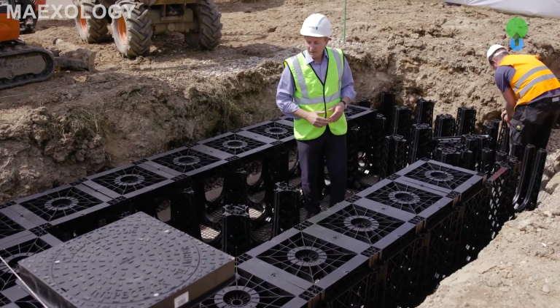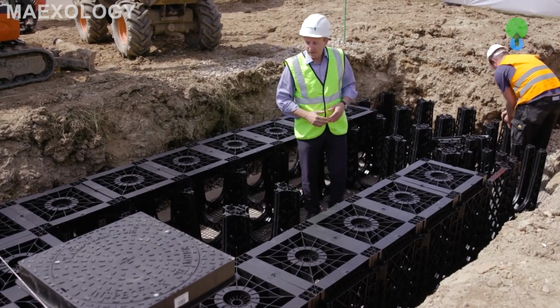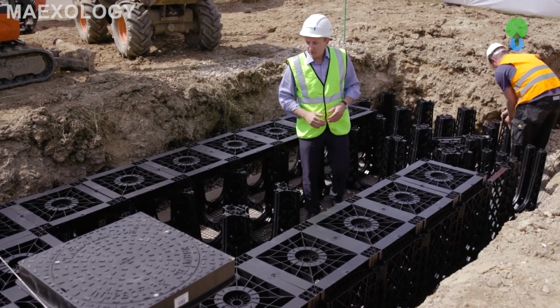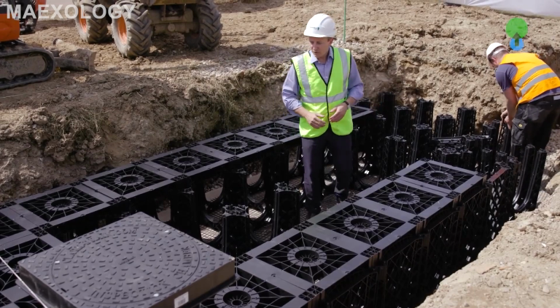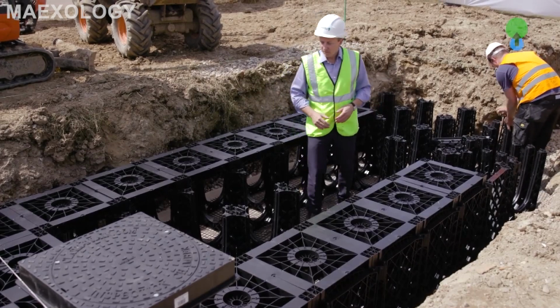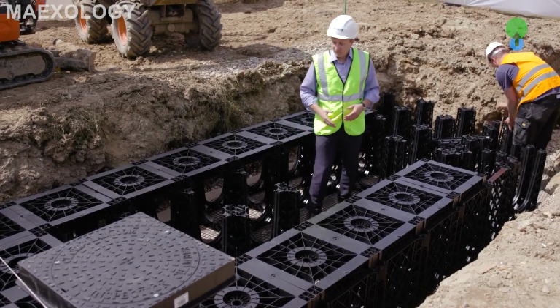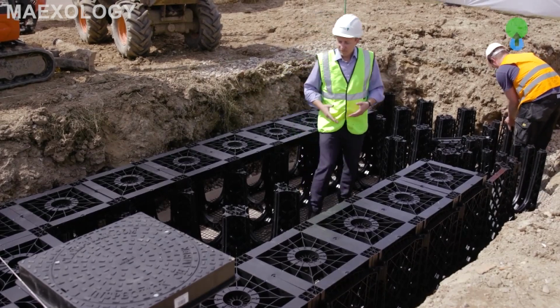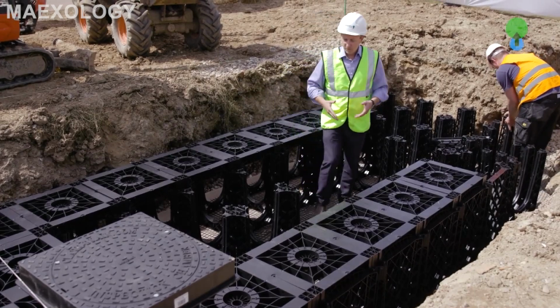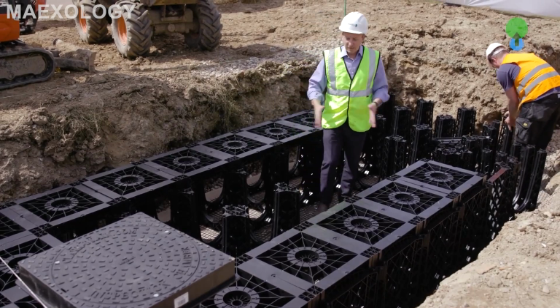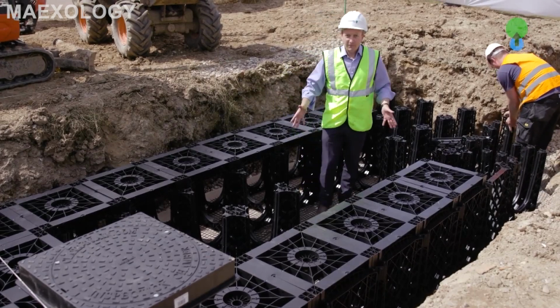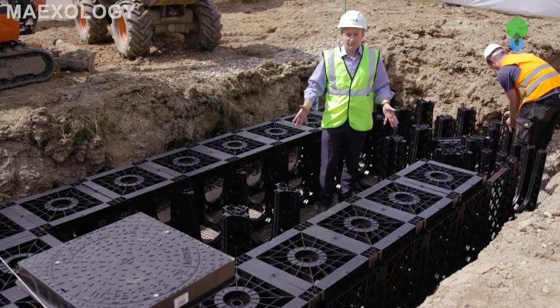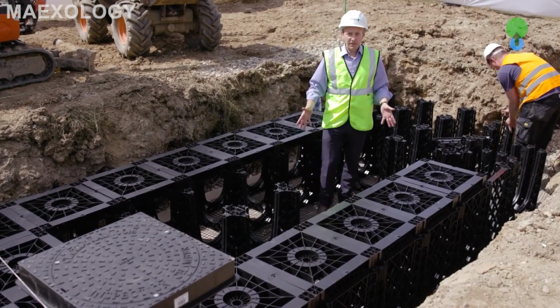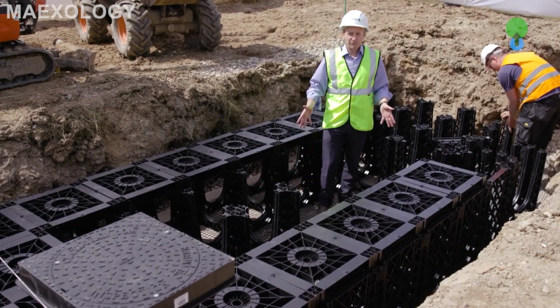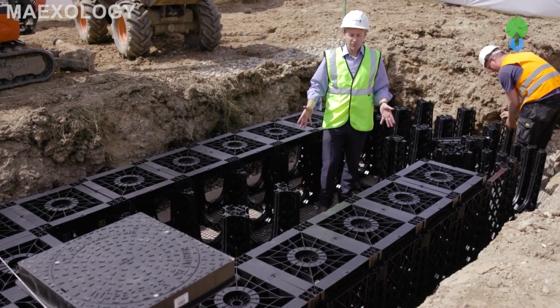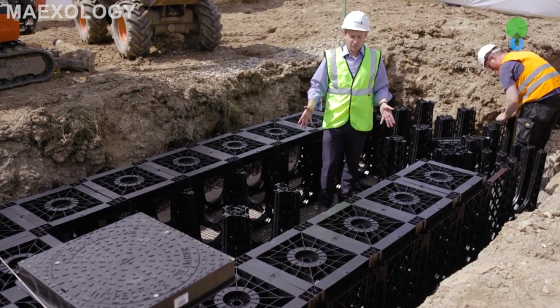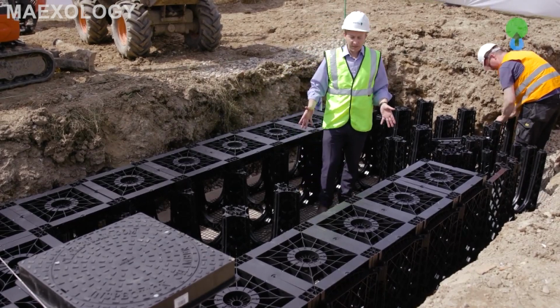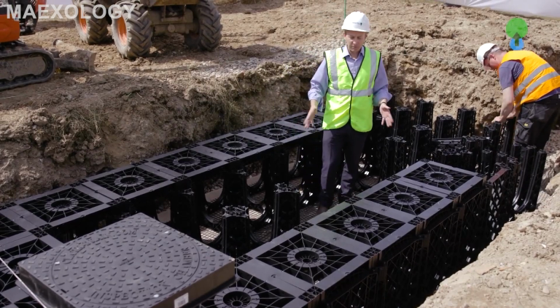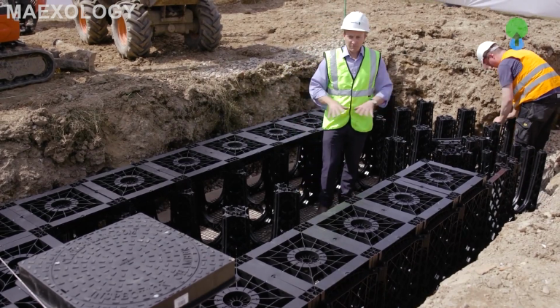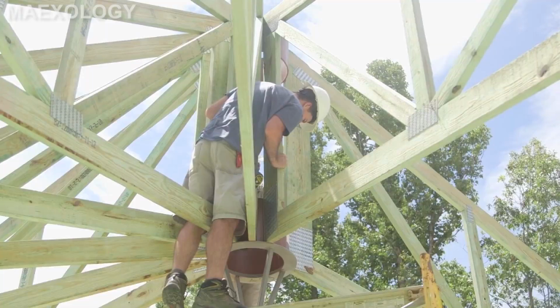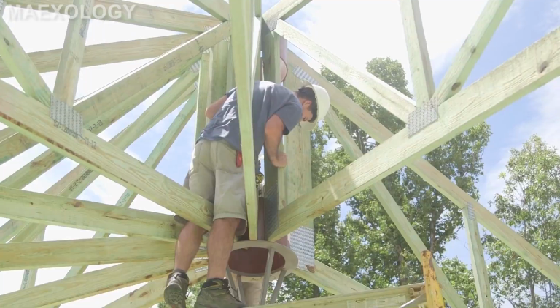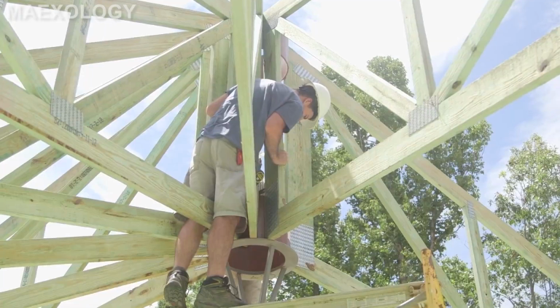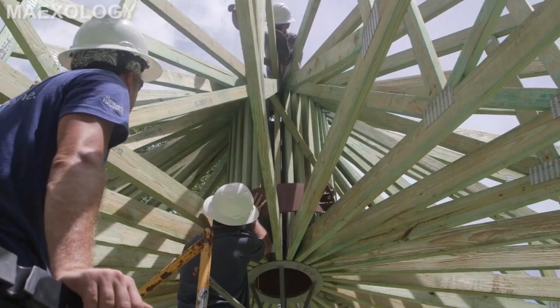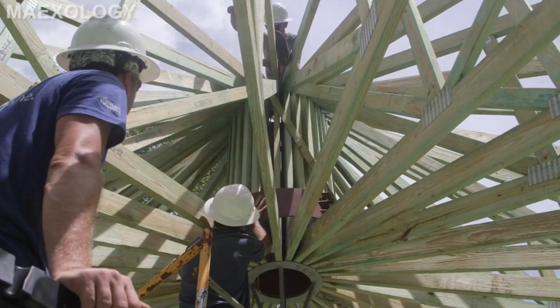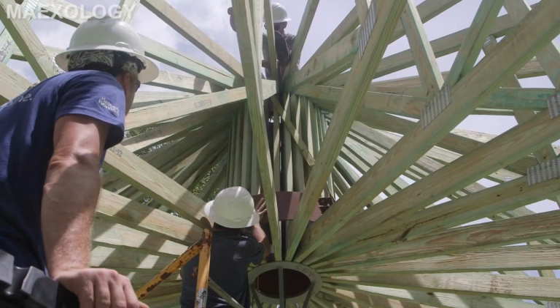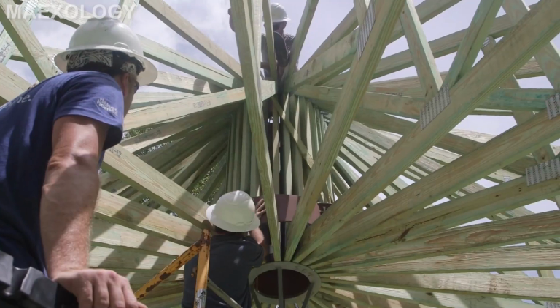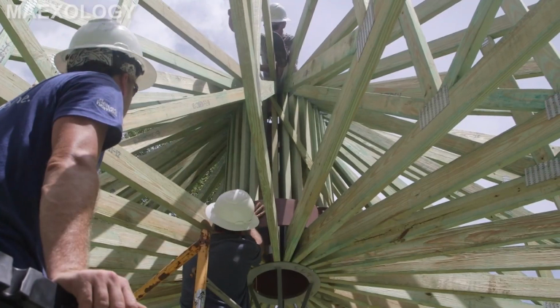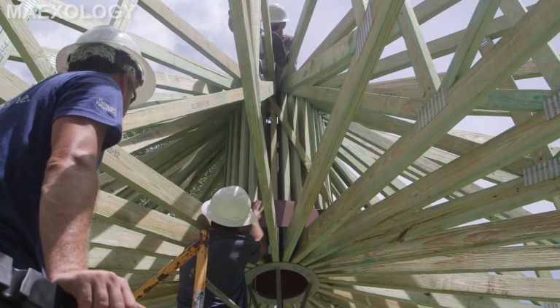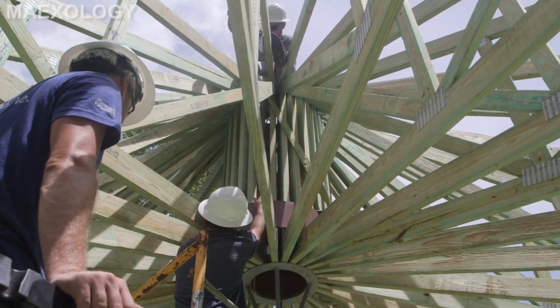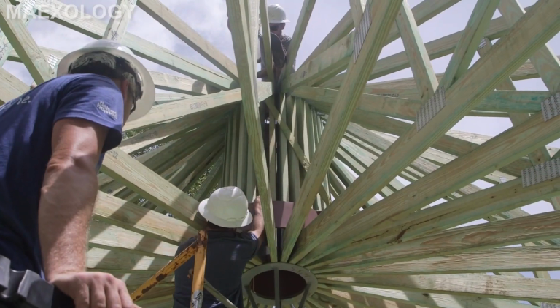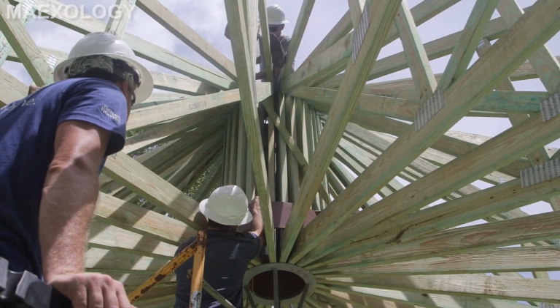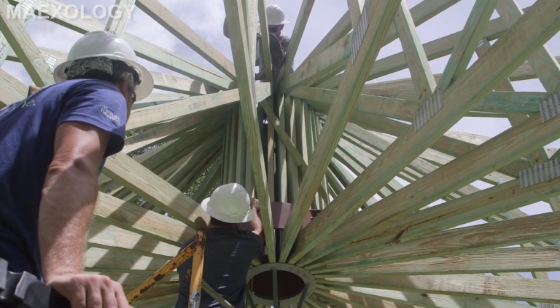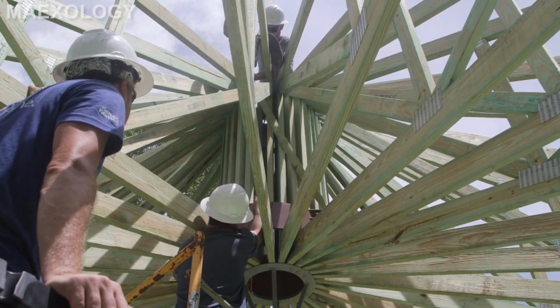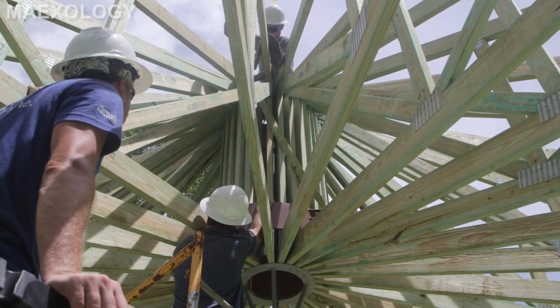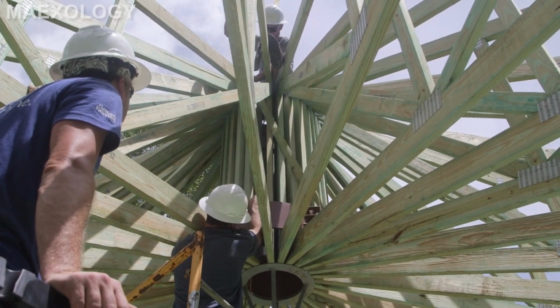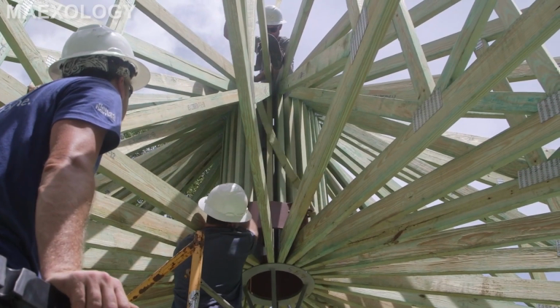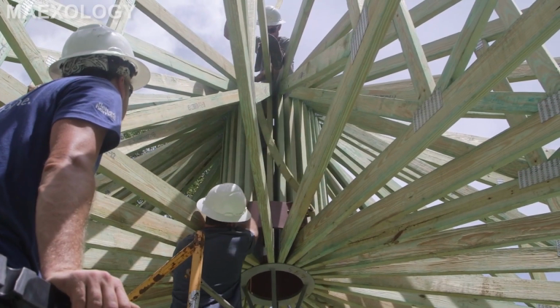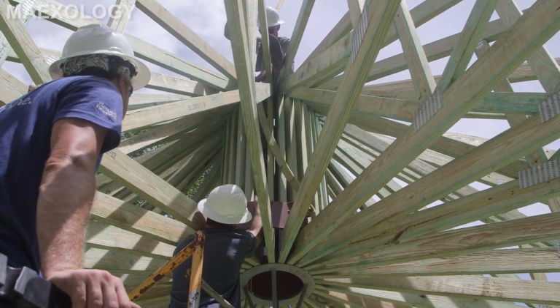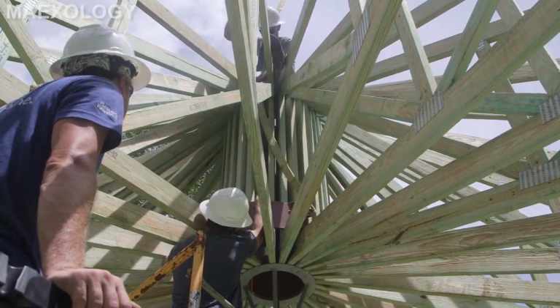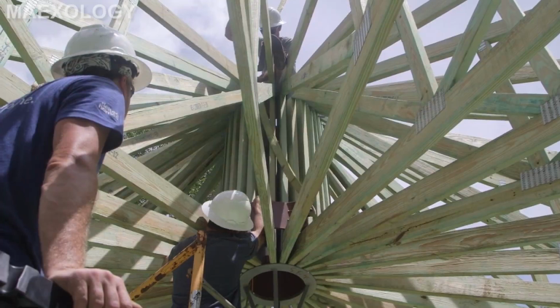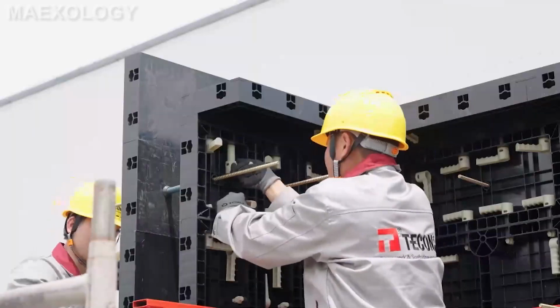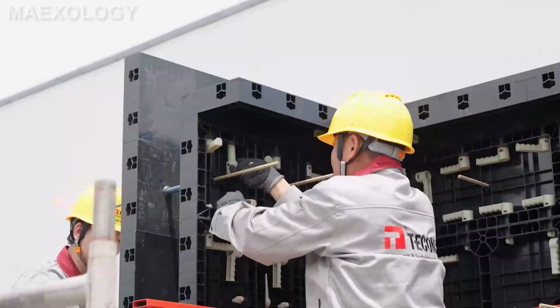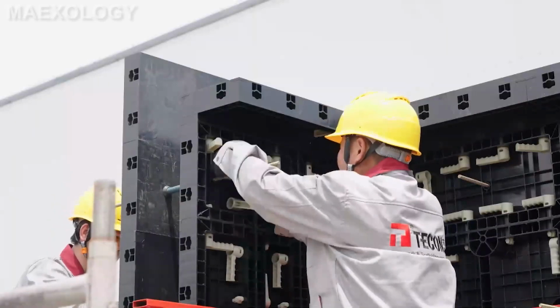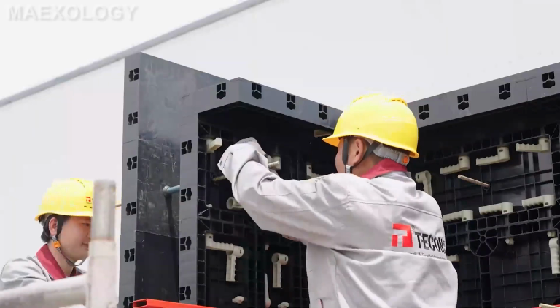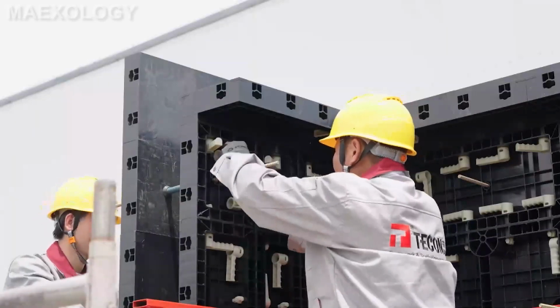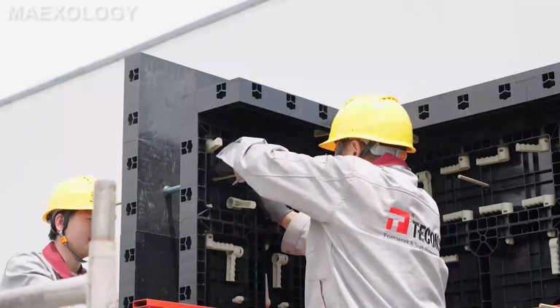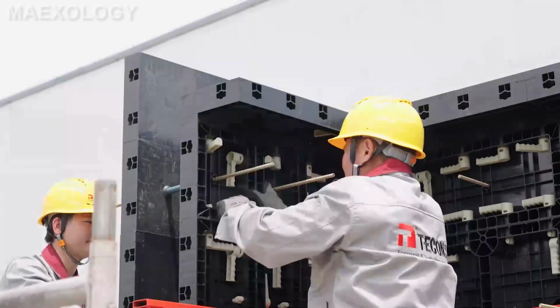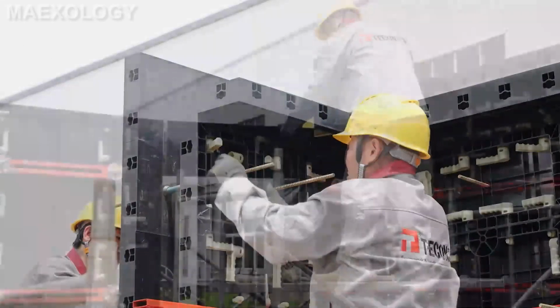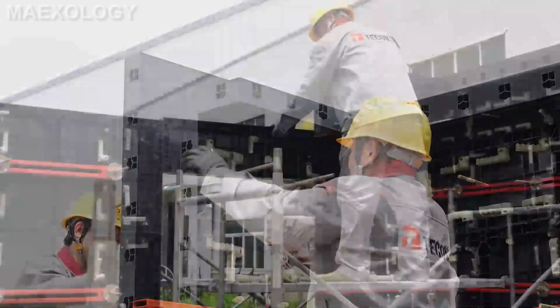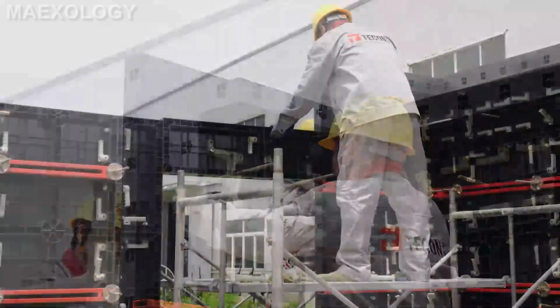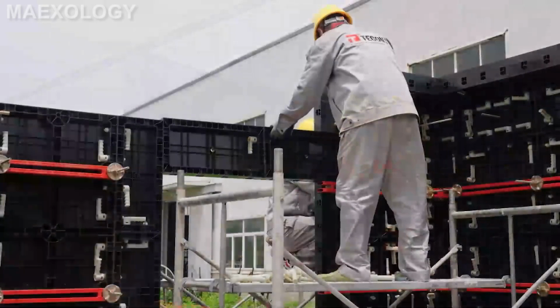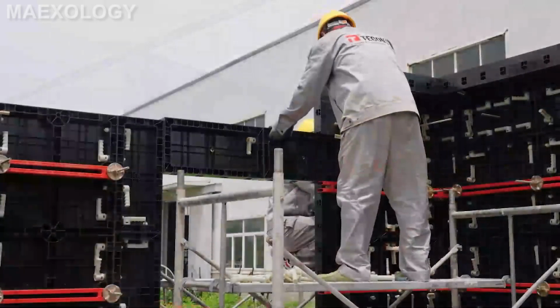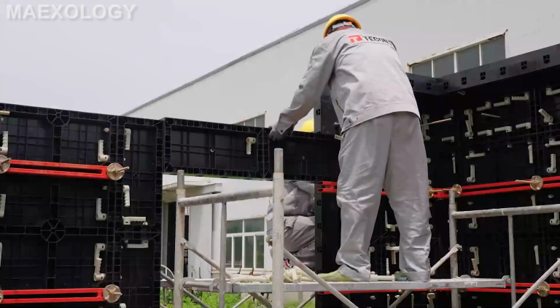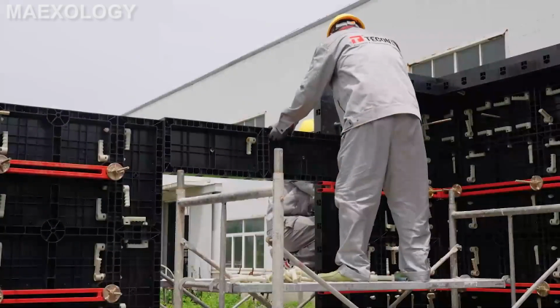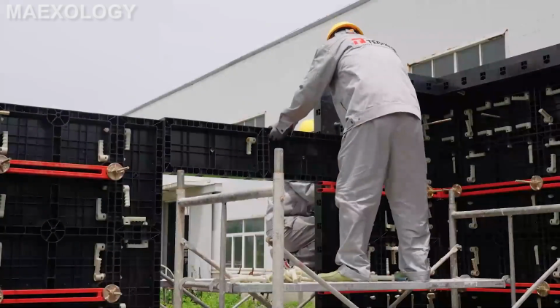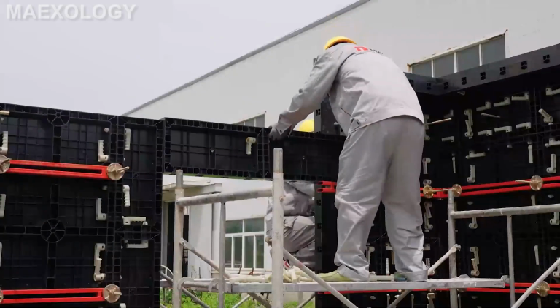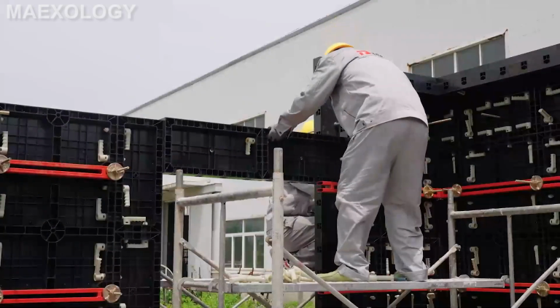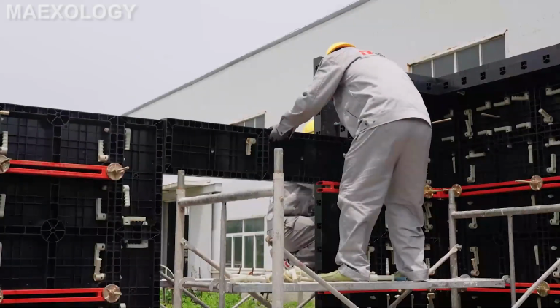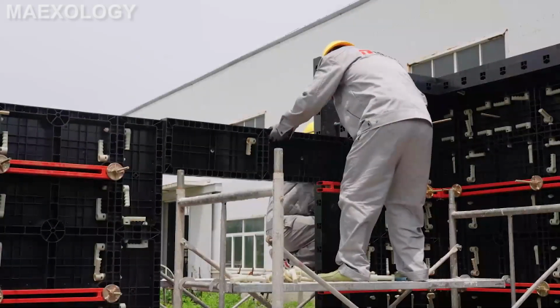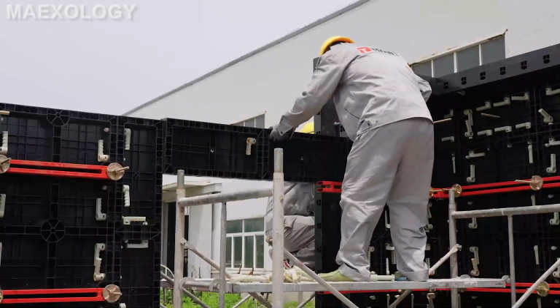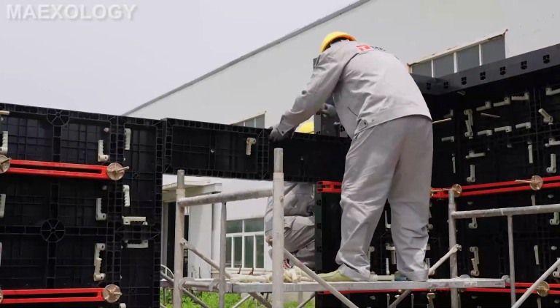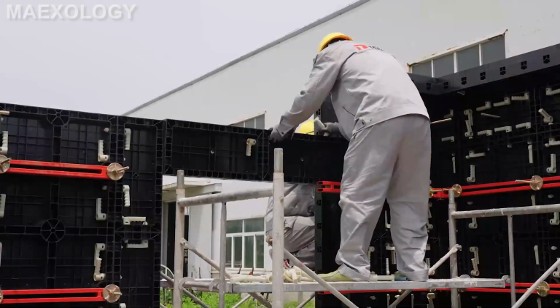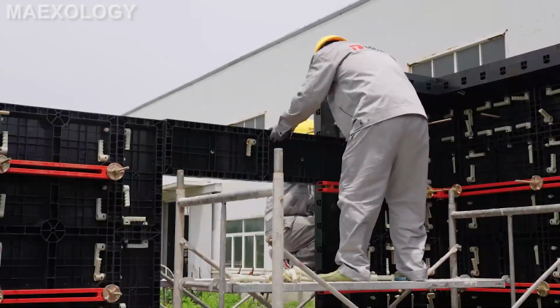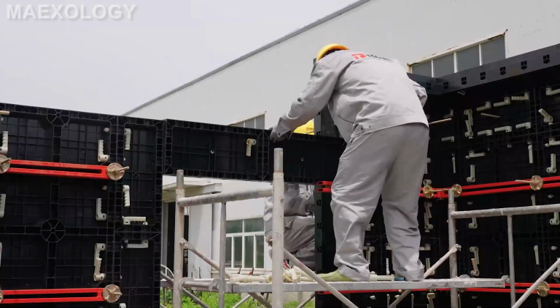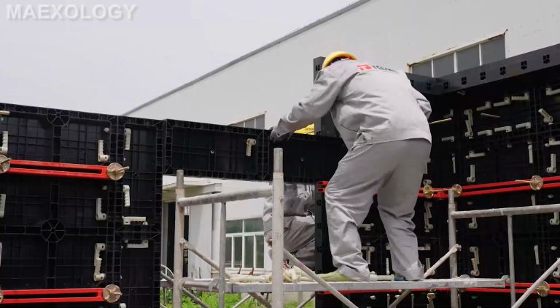Welcome to Maxology. This video we are going to look at the modern construction technologies you should see. The owners are in the description below. Sit back and enjoy watching.